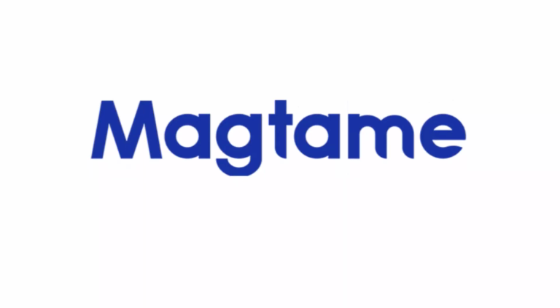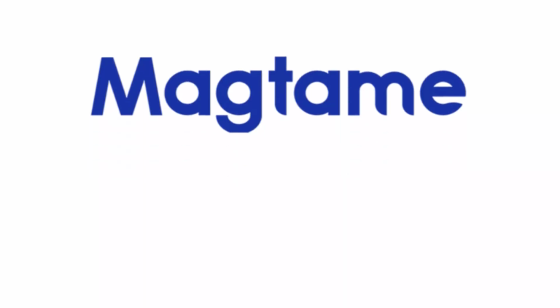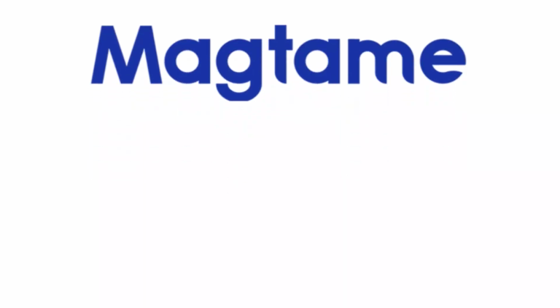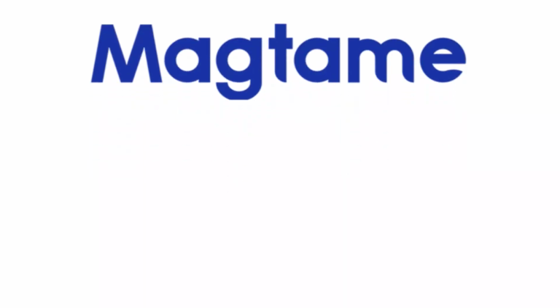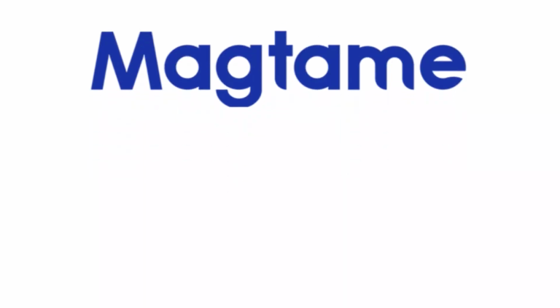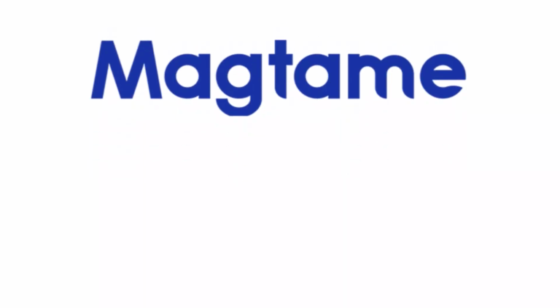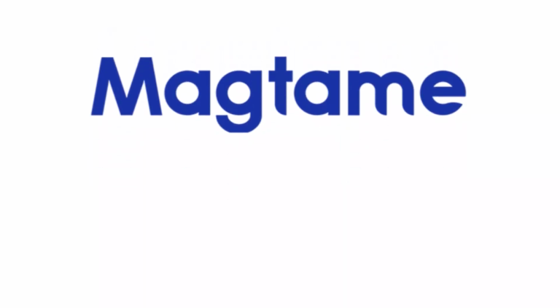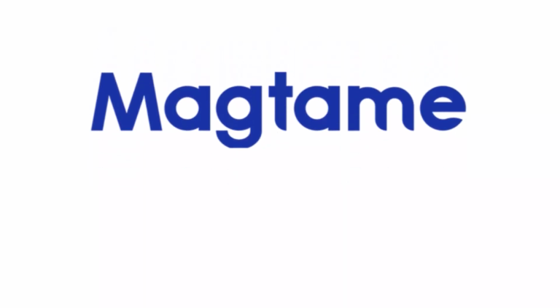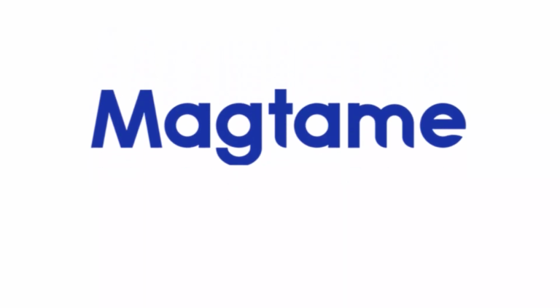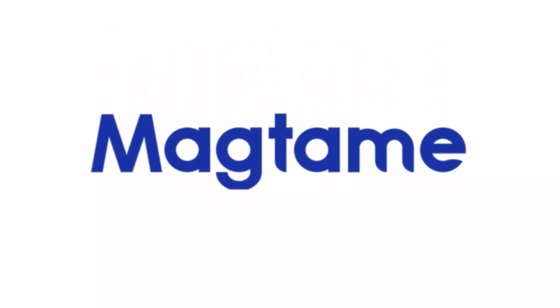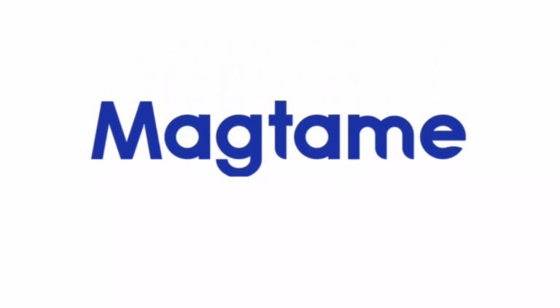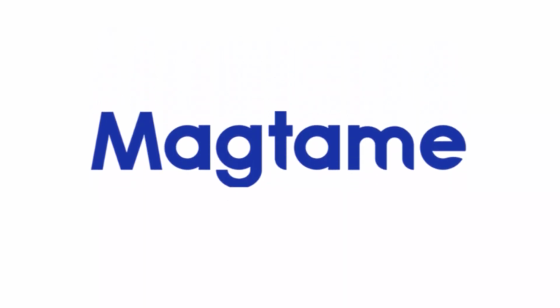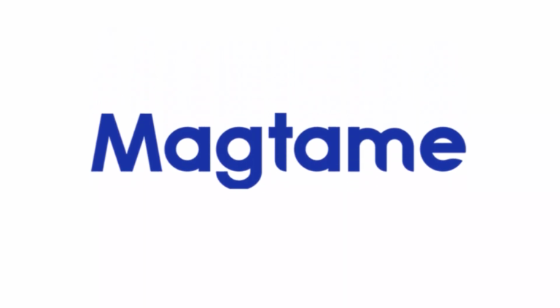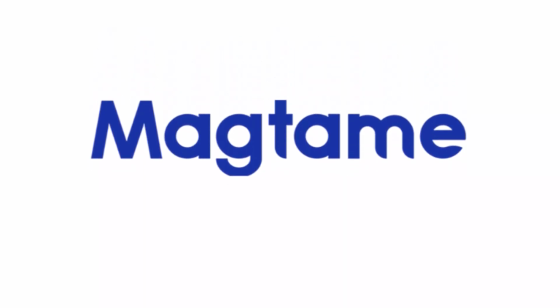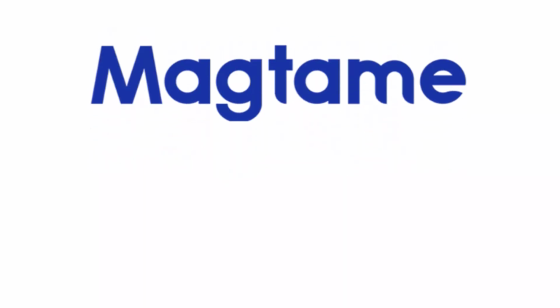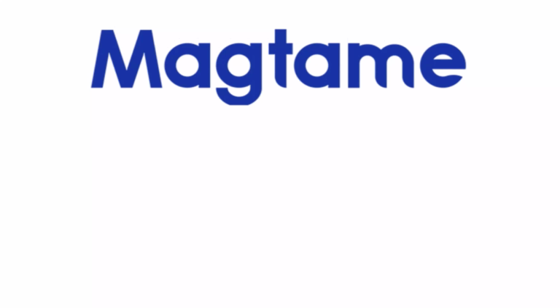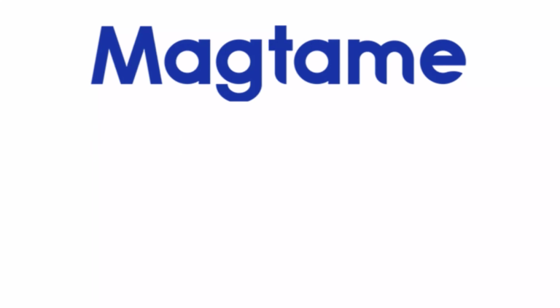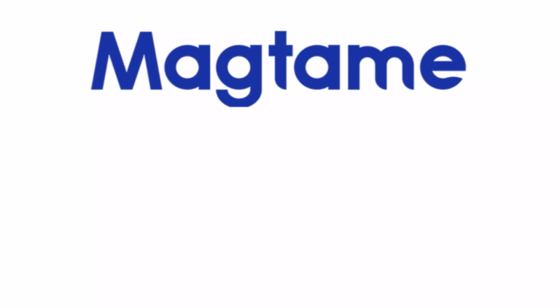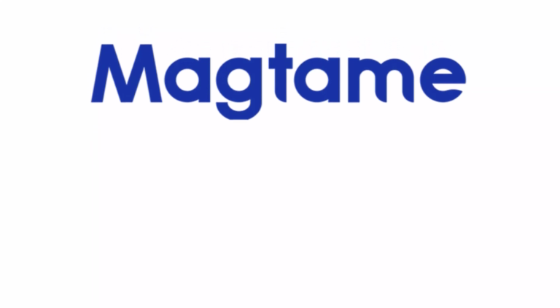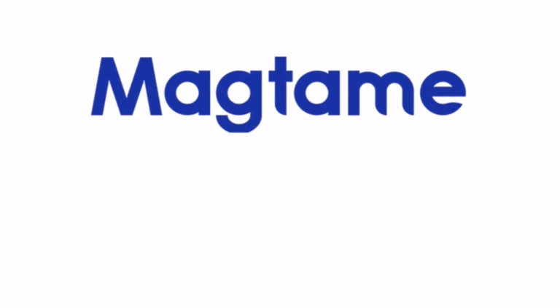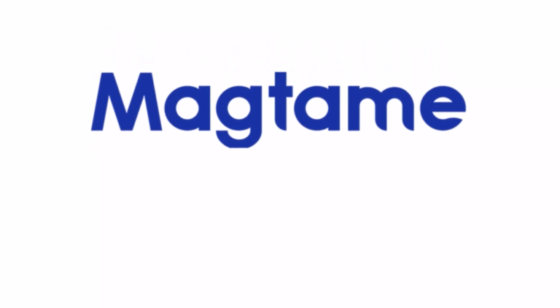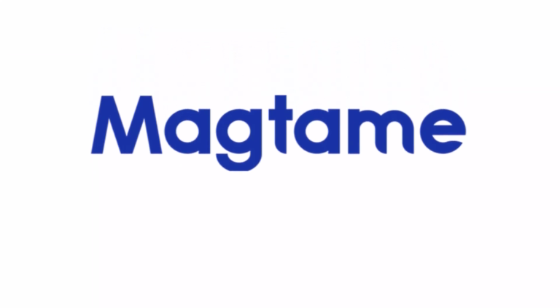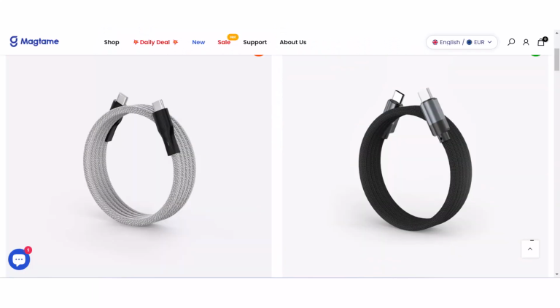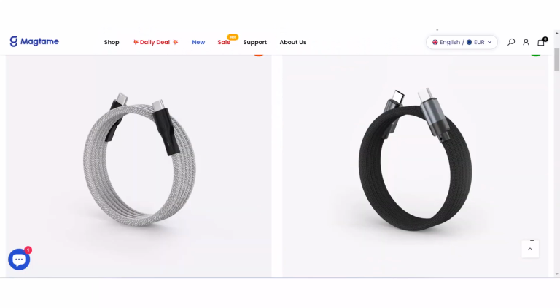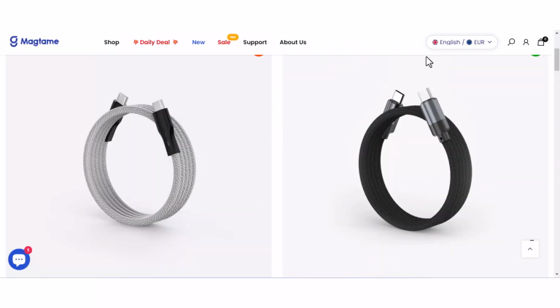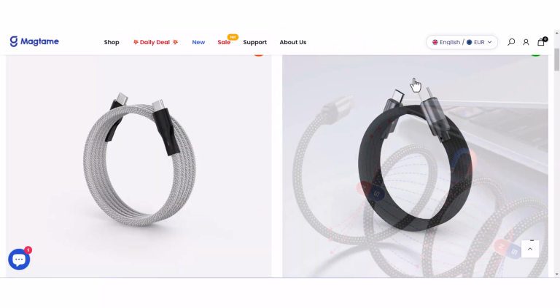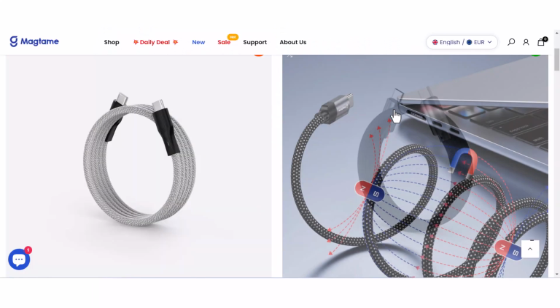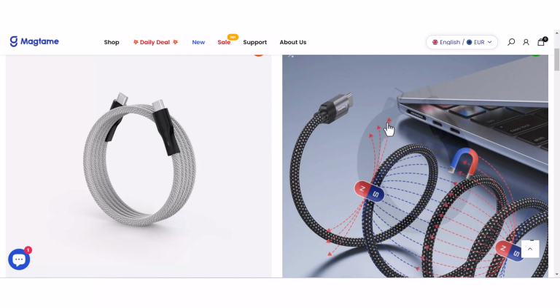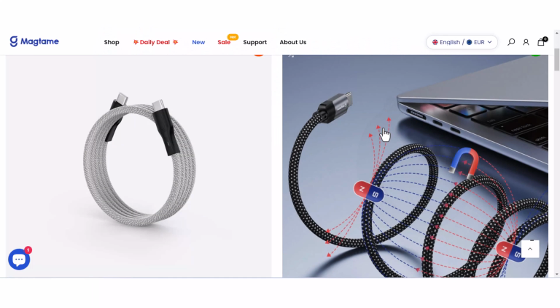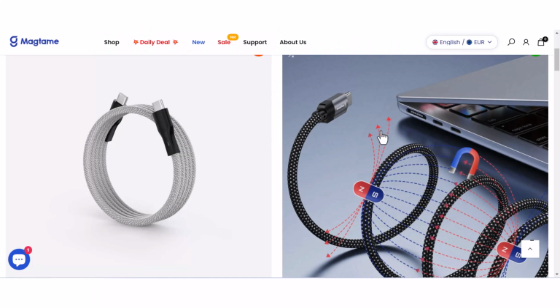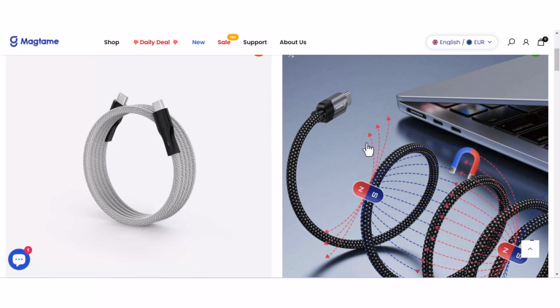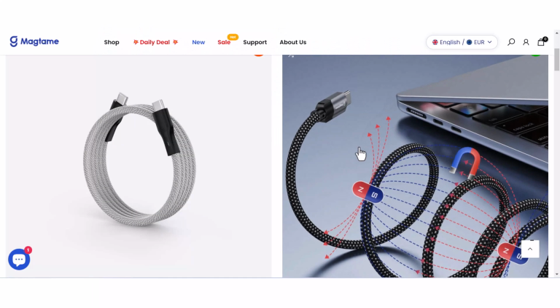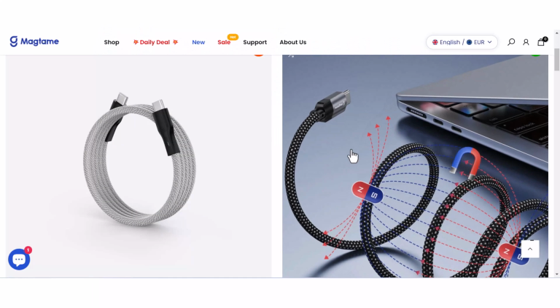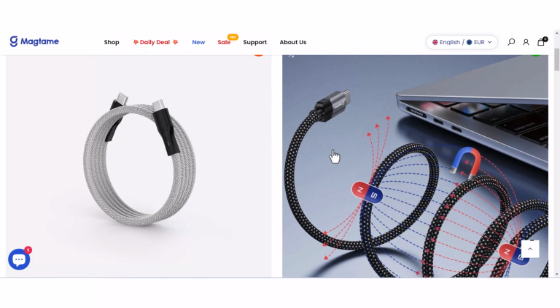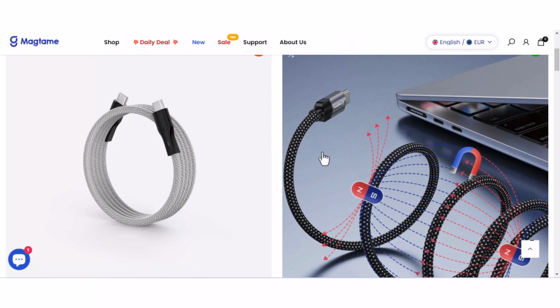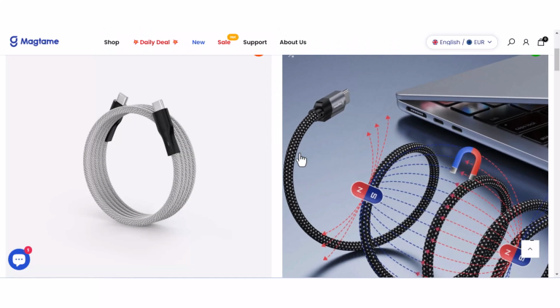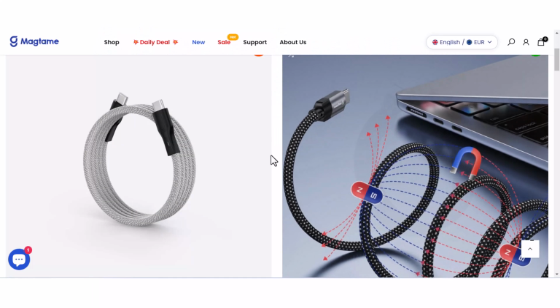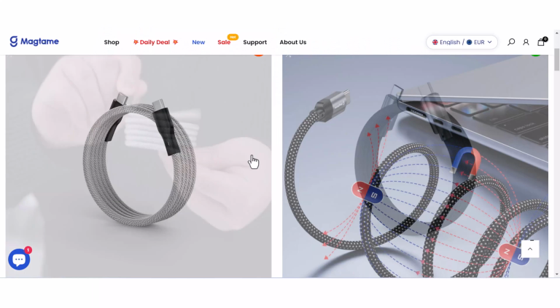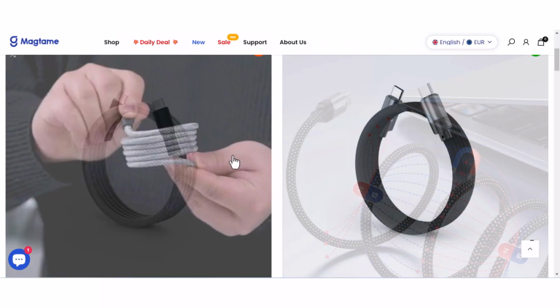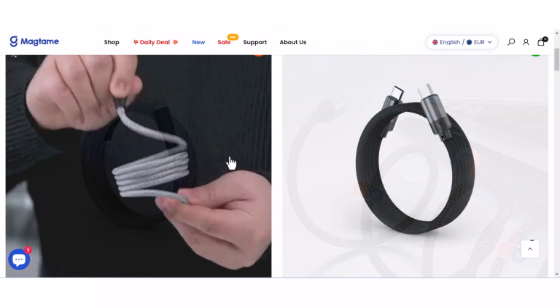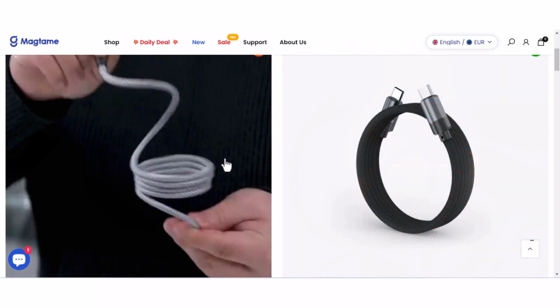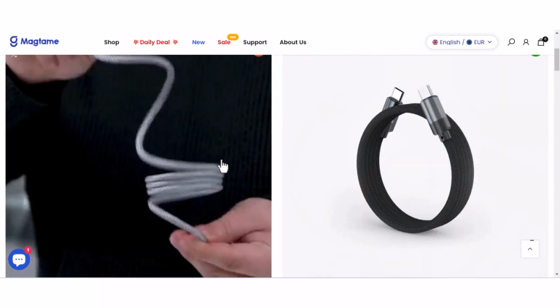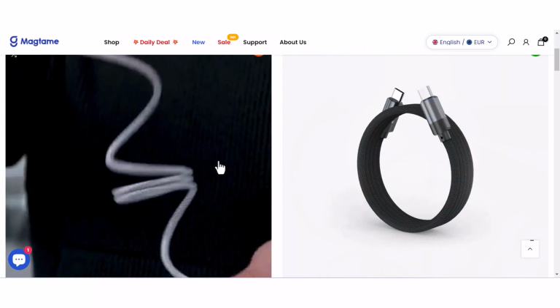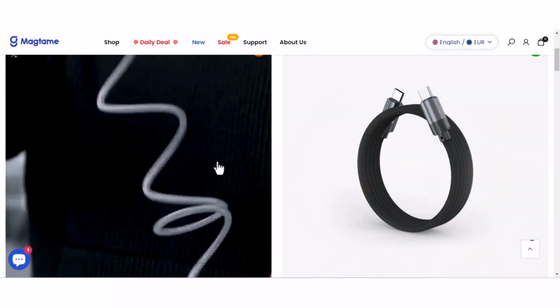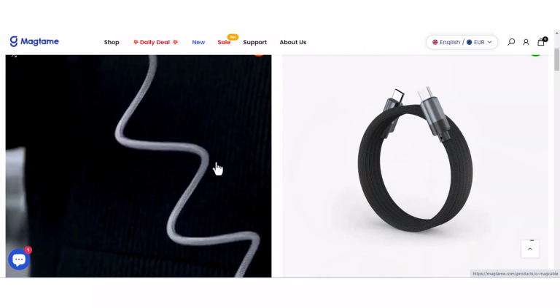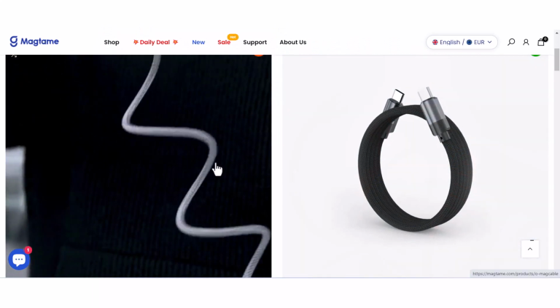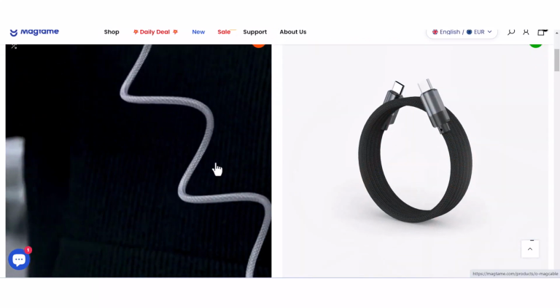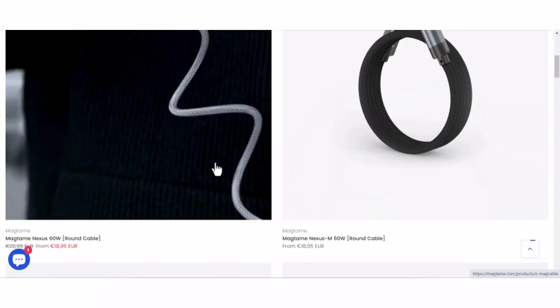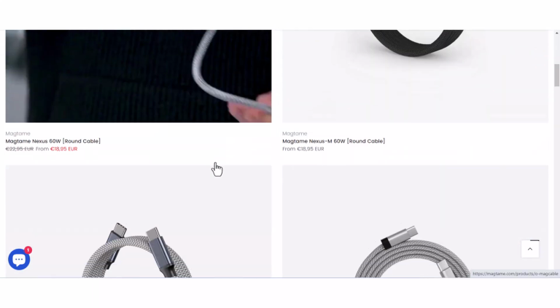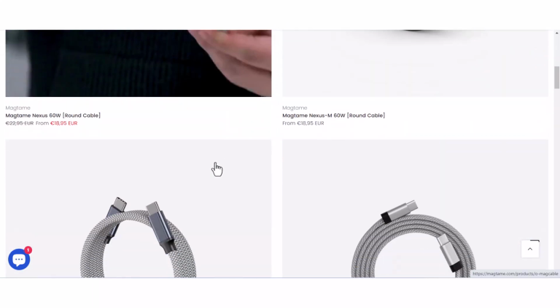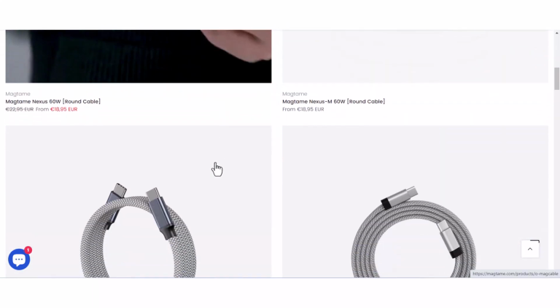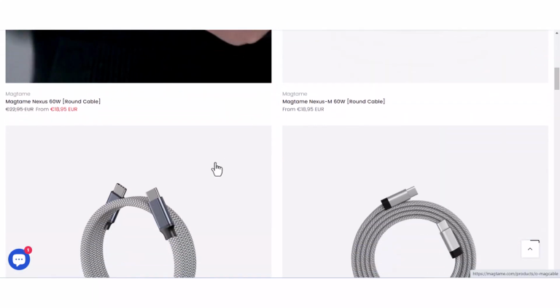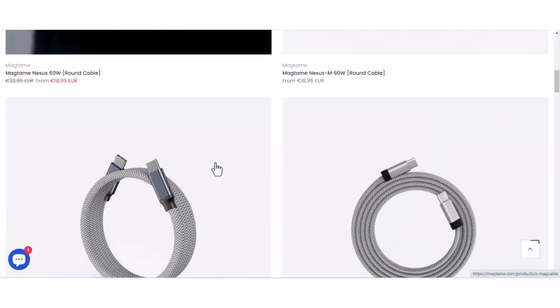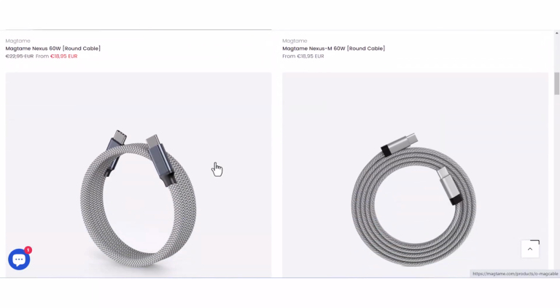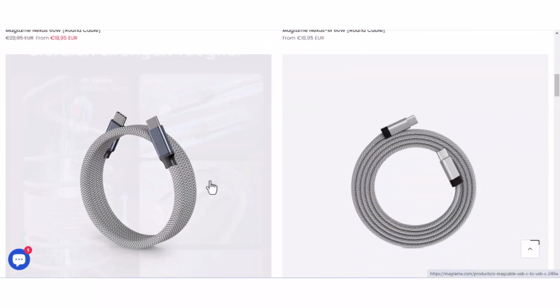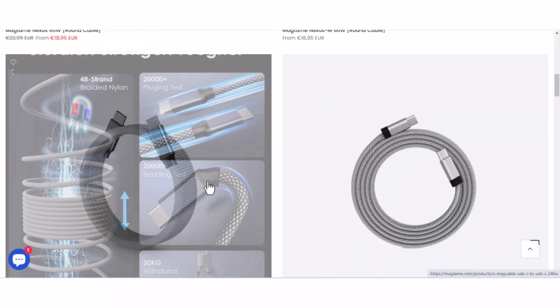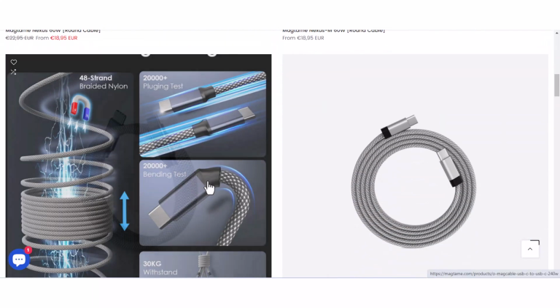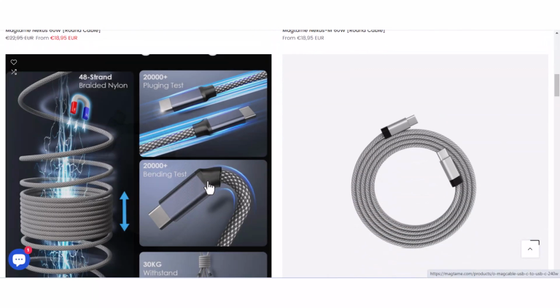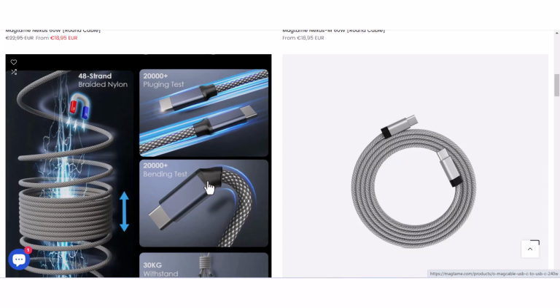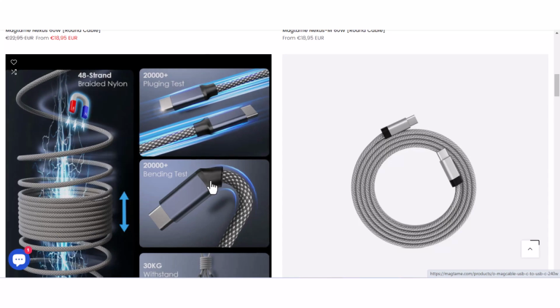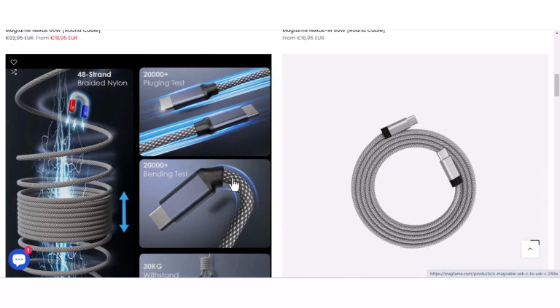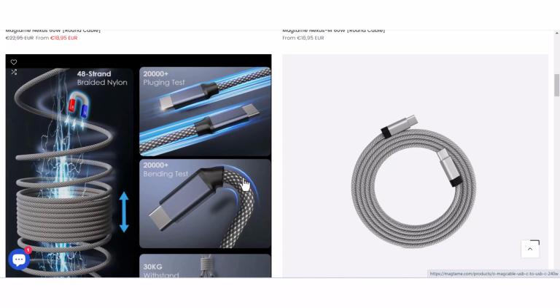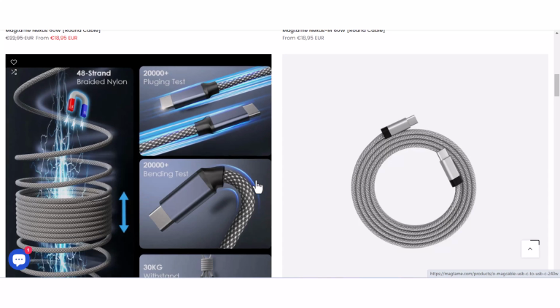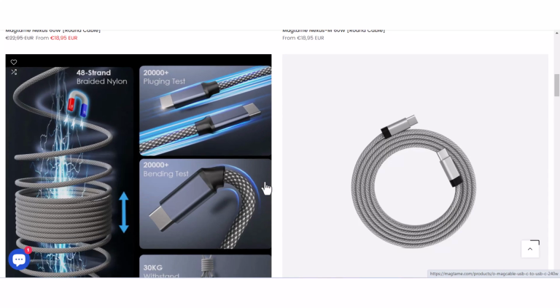This video is sponsored by Magtame. The product link is below the video in the description box, so choose your favorite product.